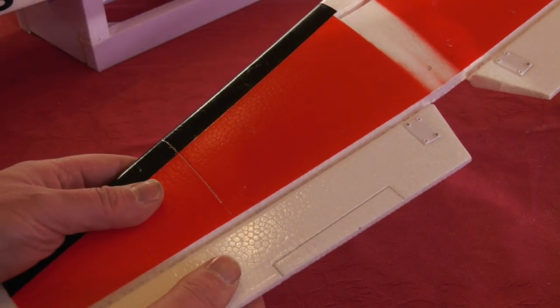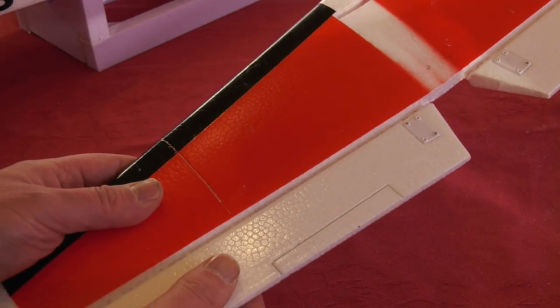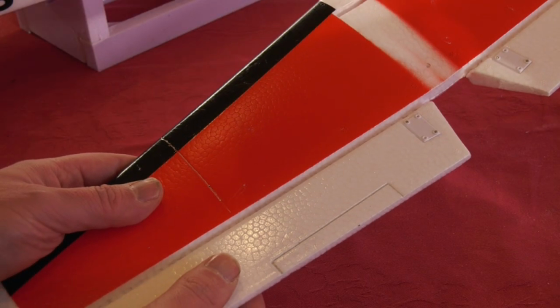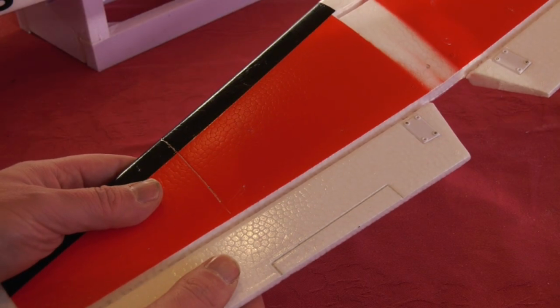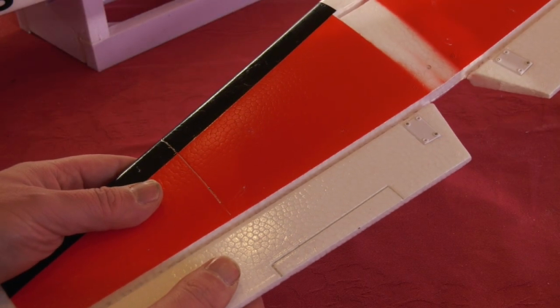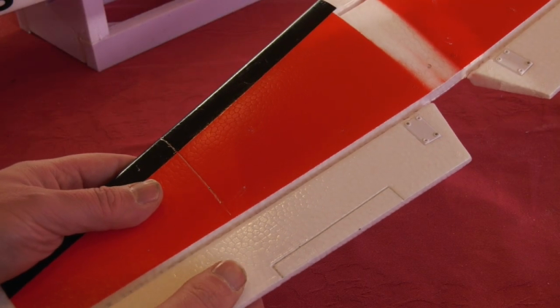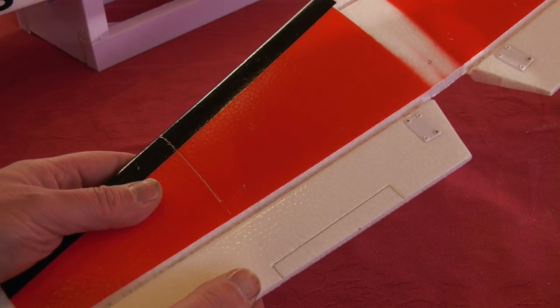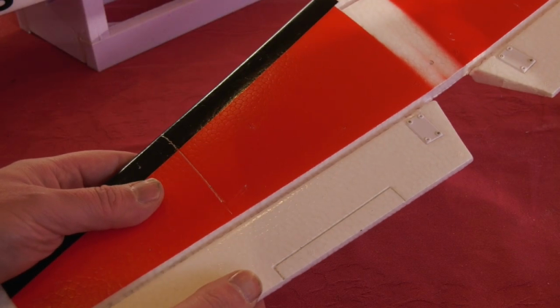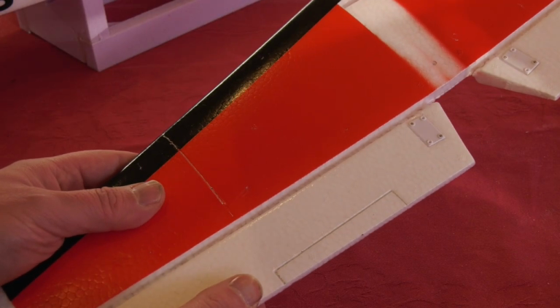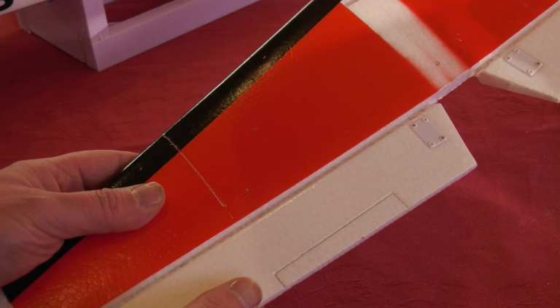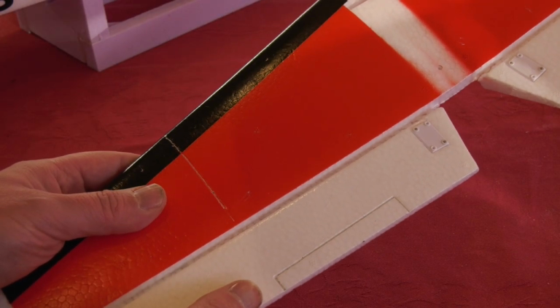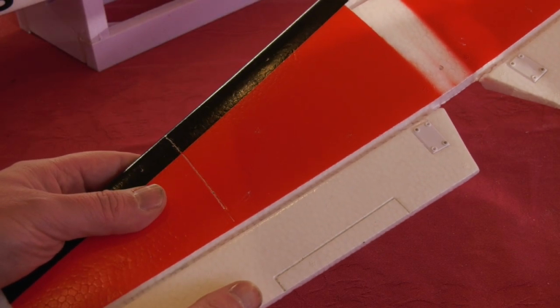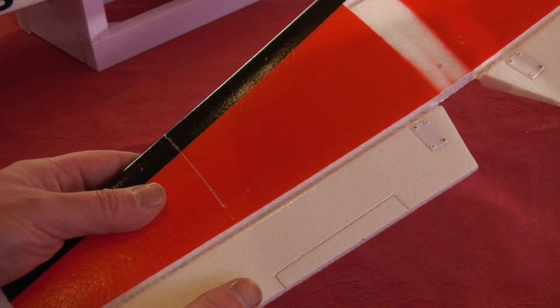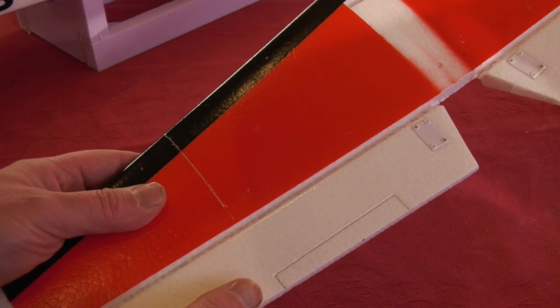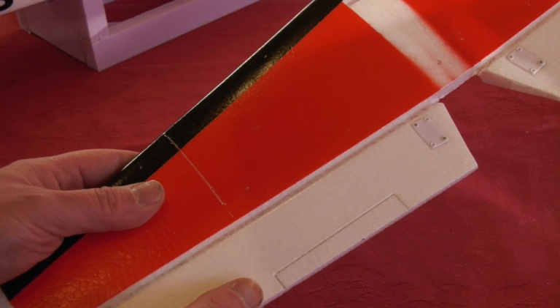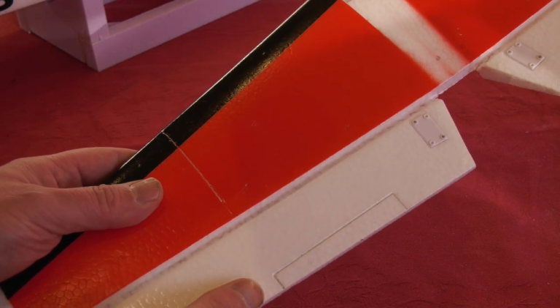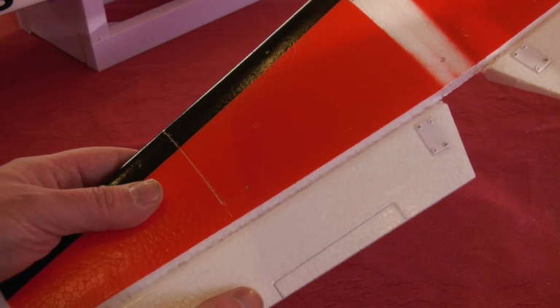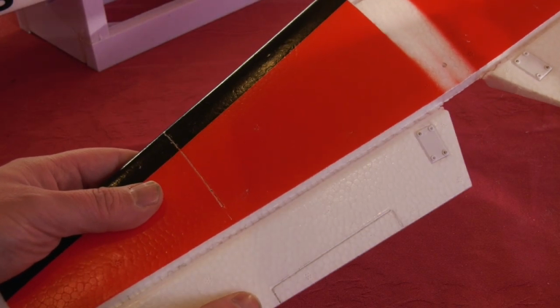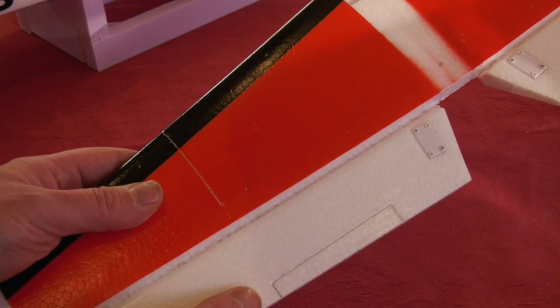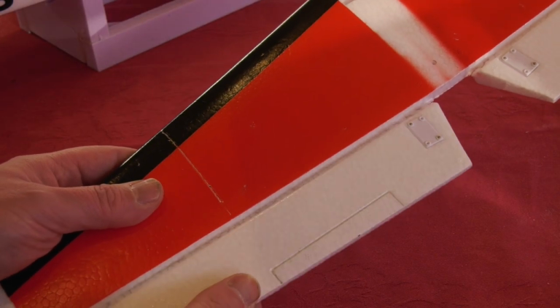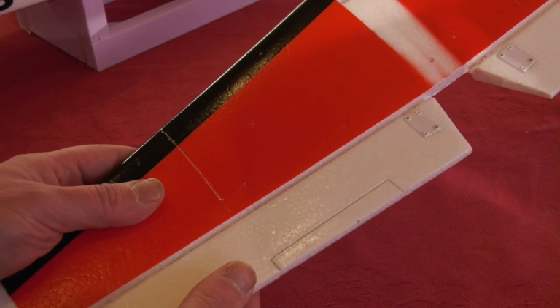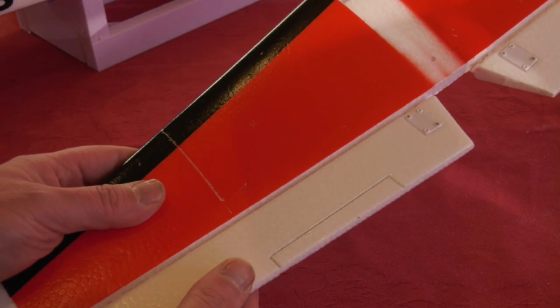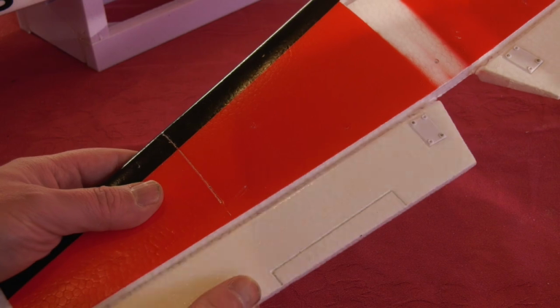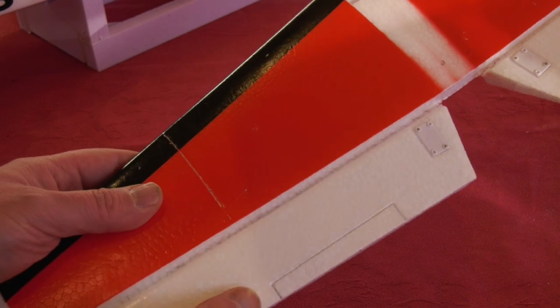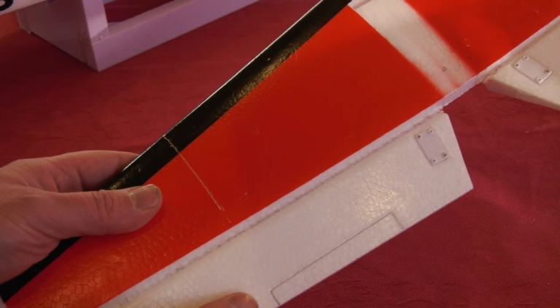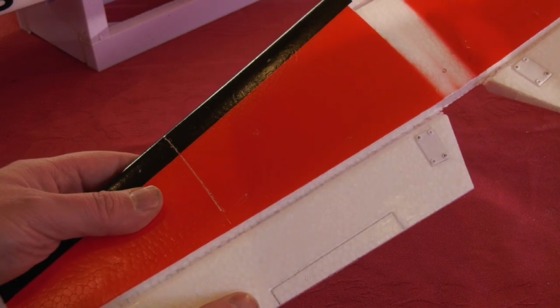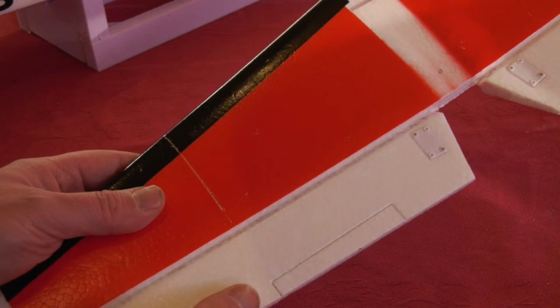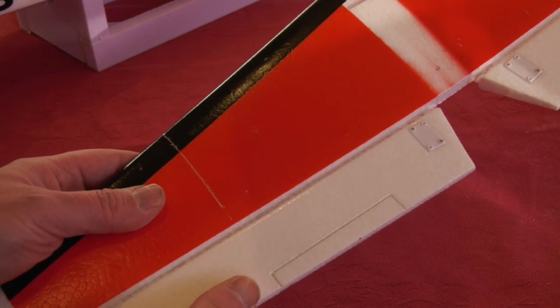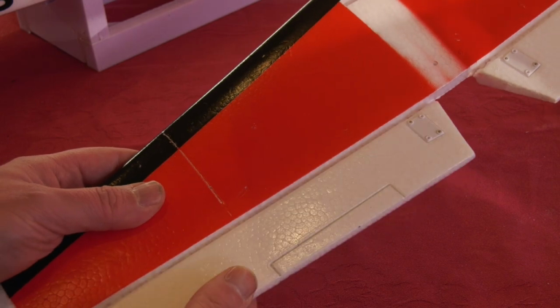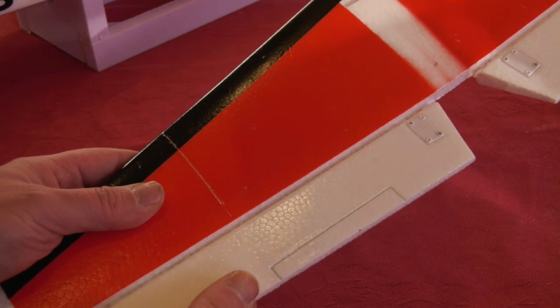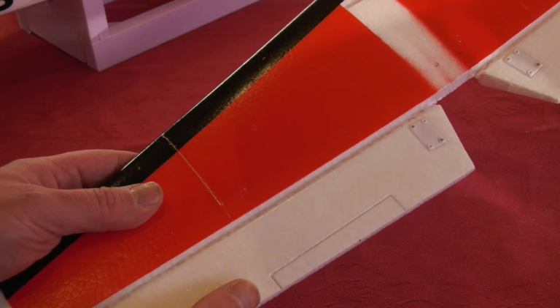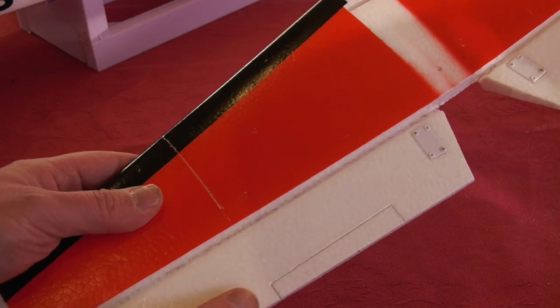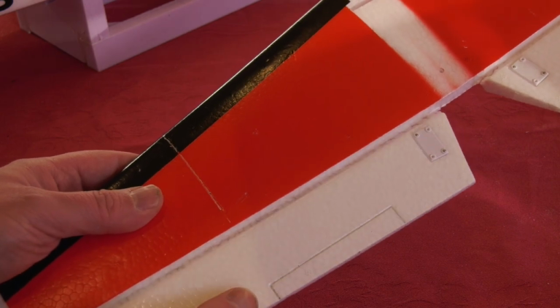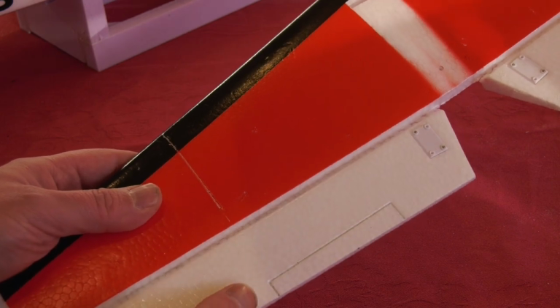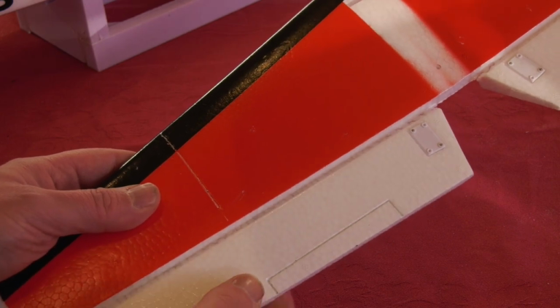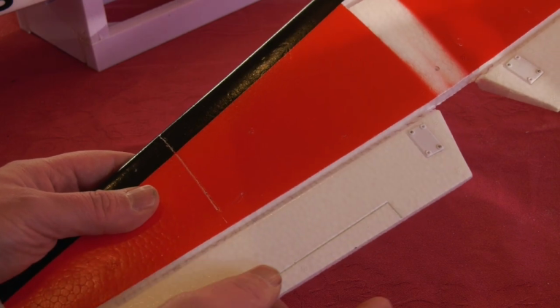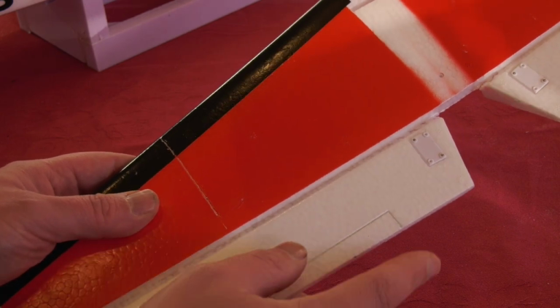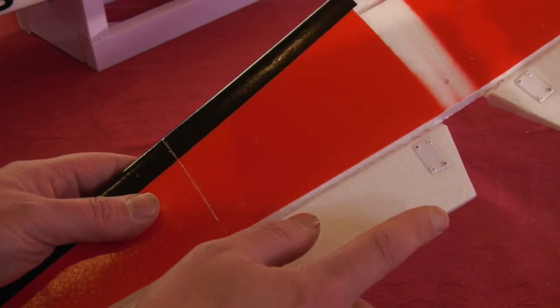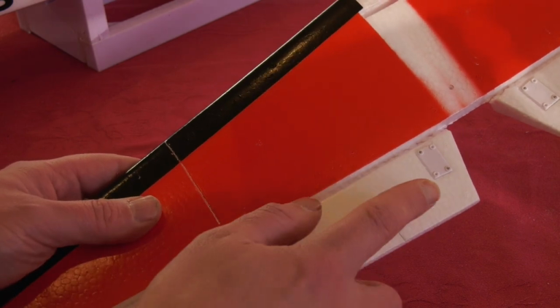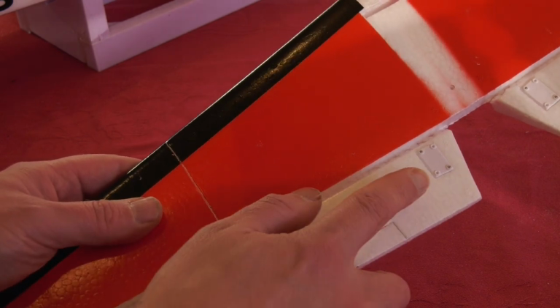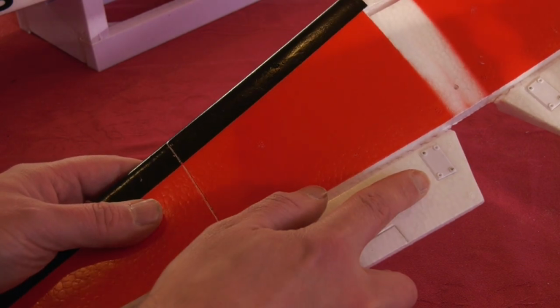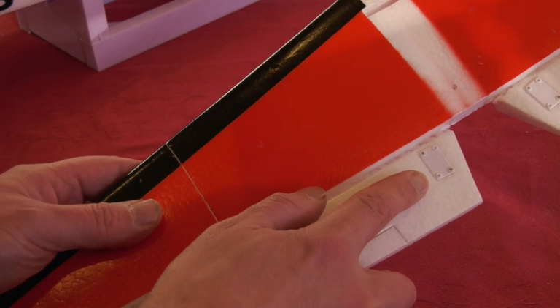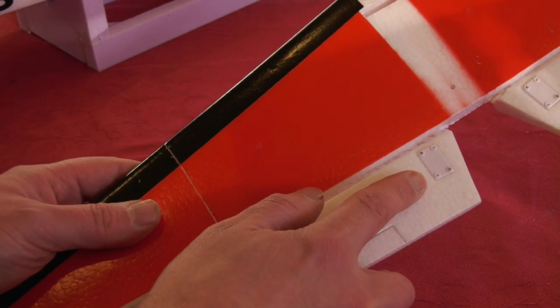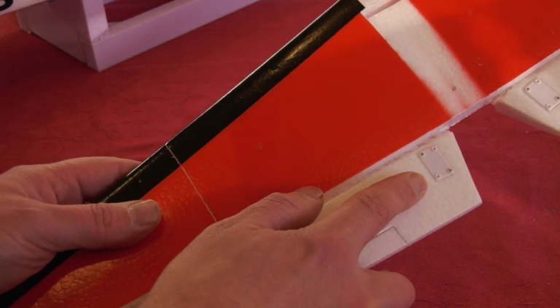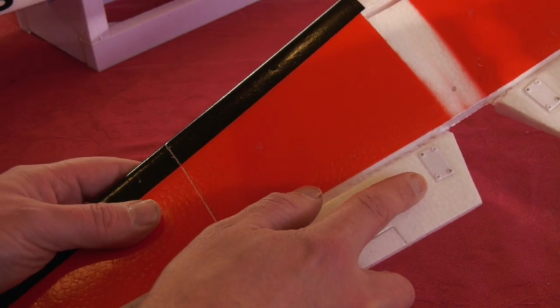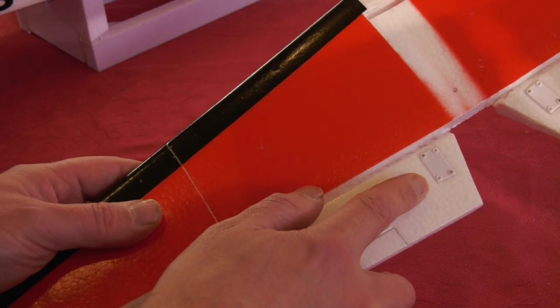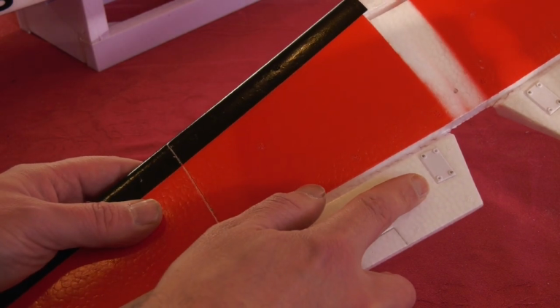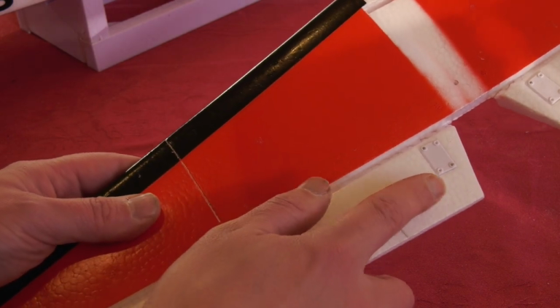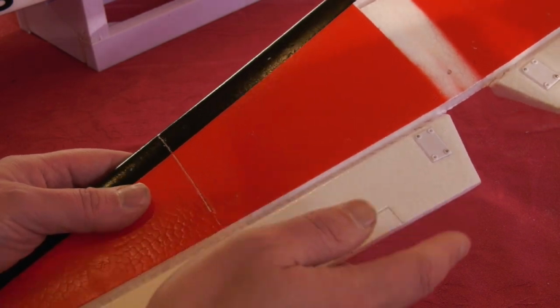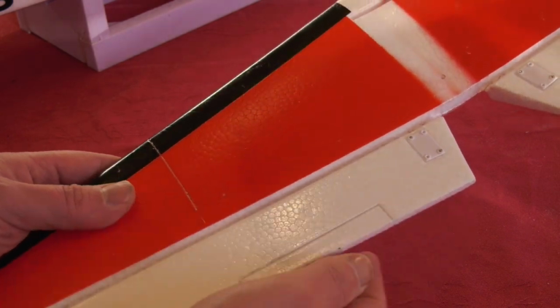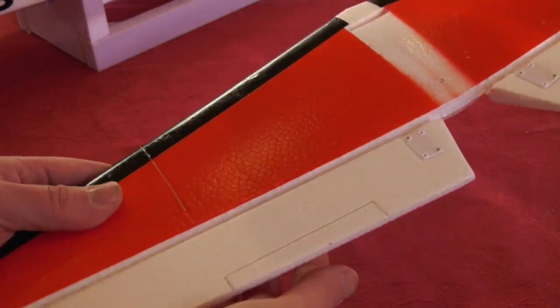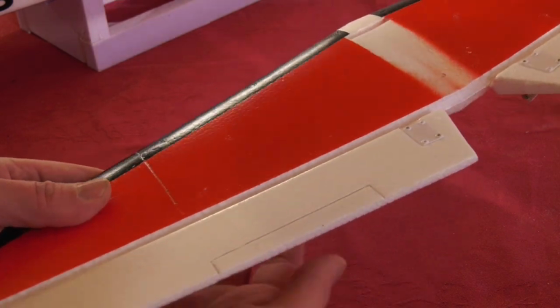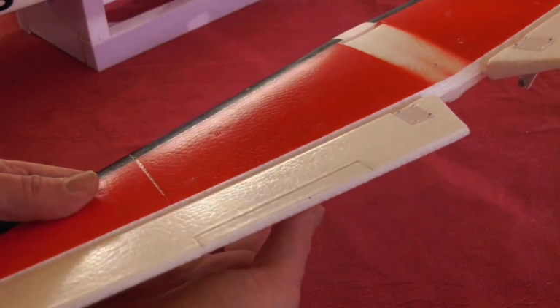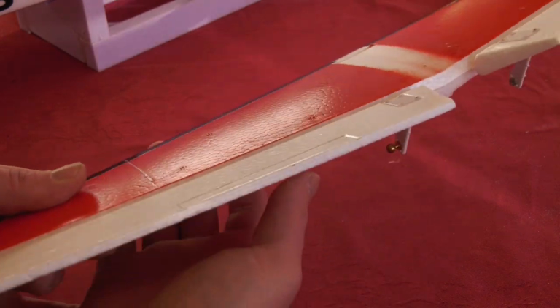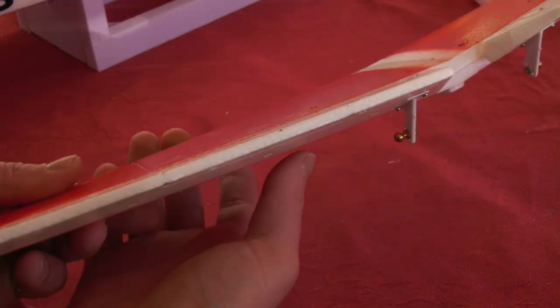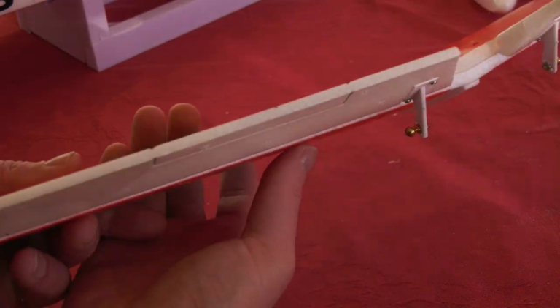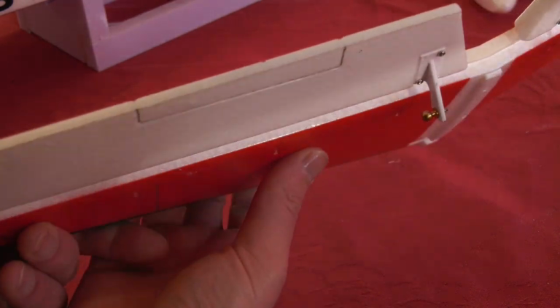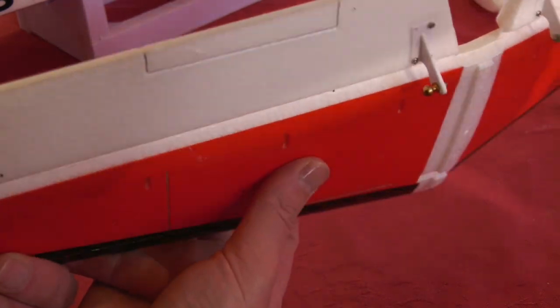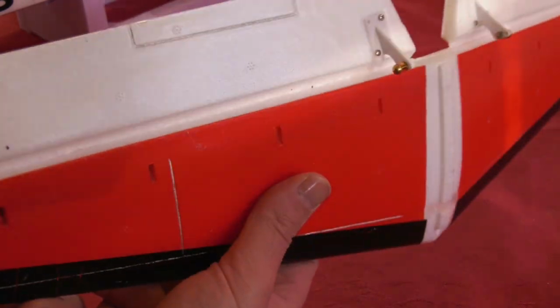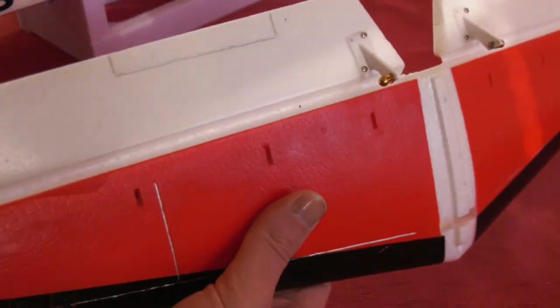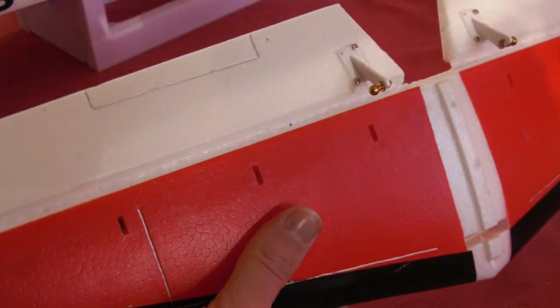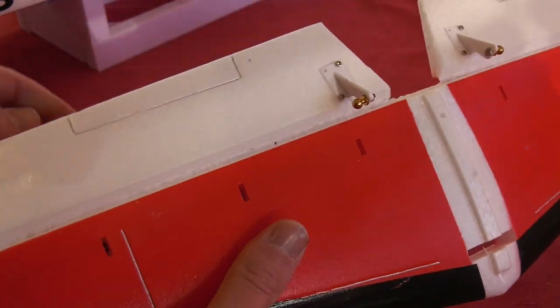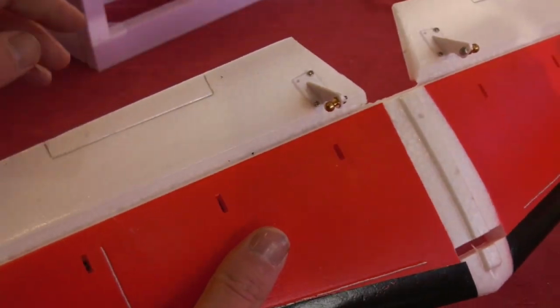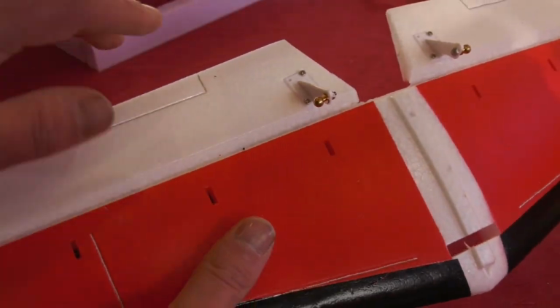Speaking of nice touches, the canopy fits snugly over this rebate to keep the water out. Whilst most of the hinges rely on the foam, just note these horns with back plates and ball linkages.